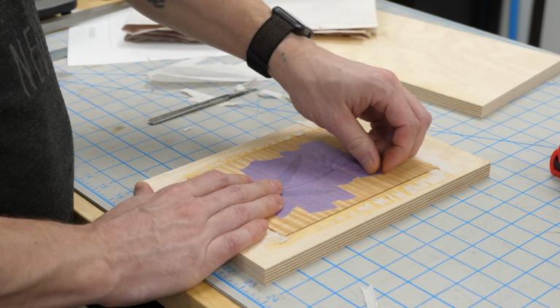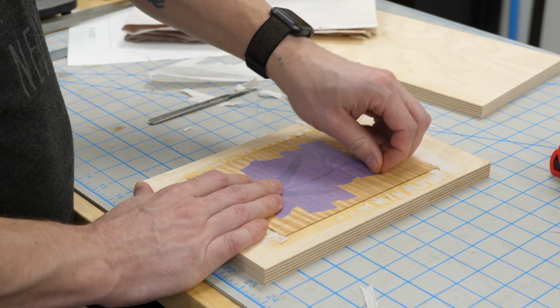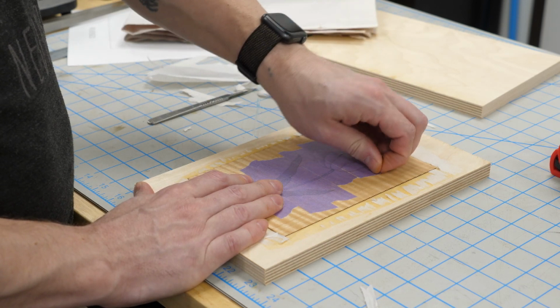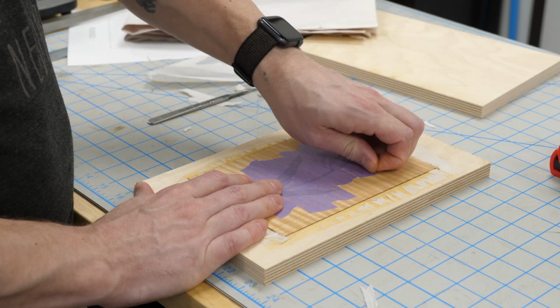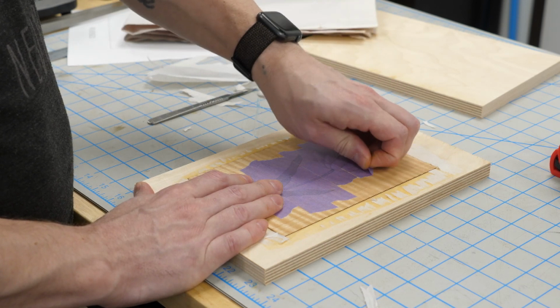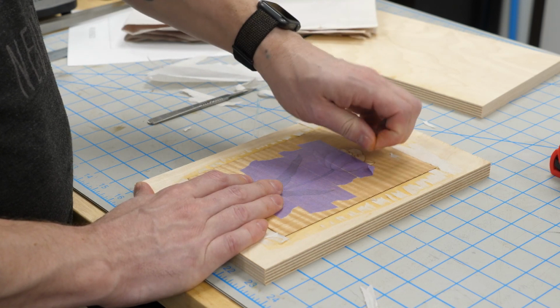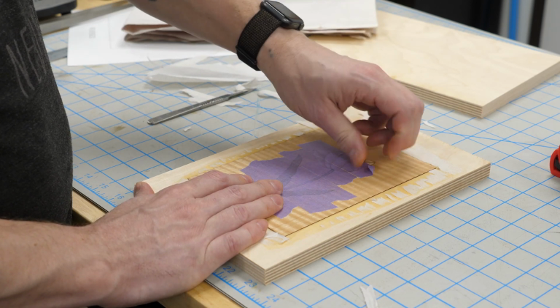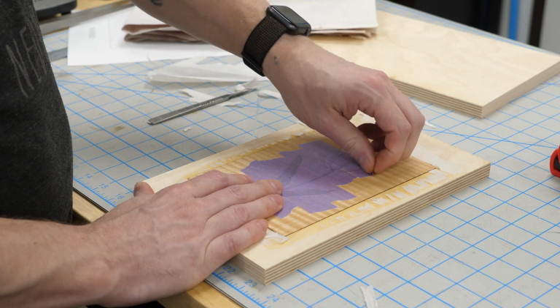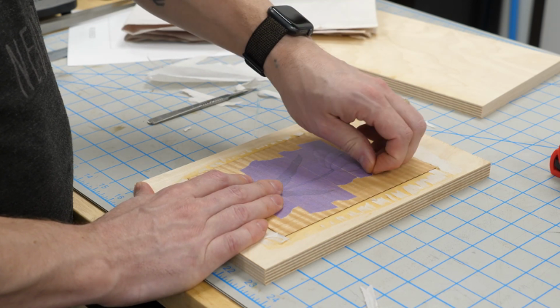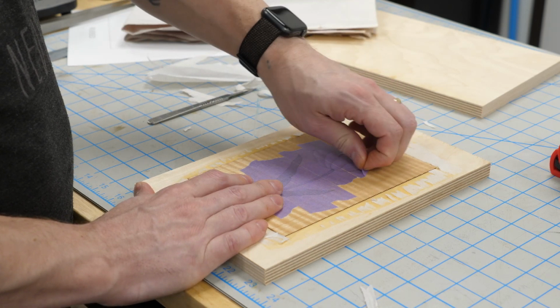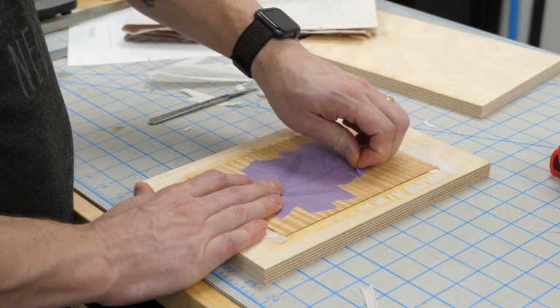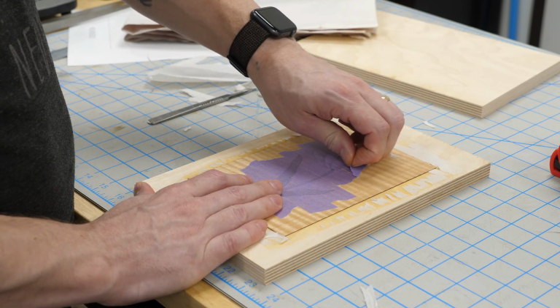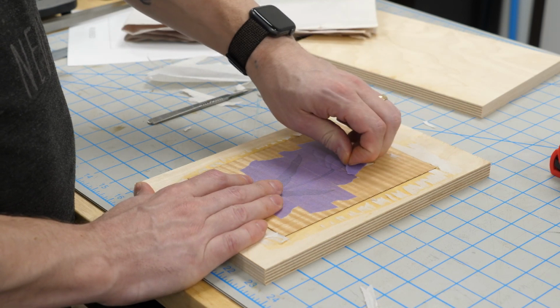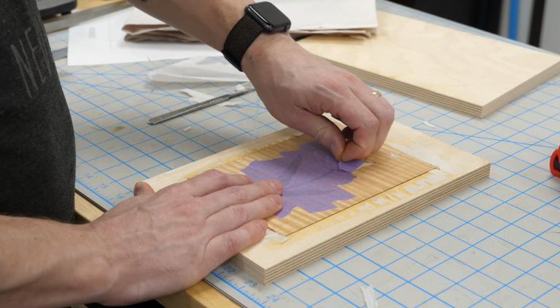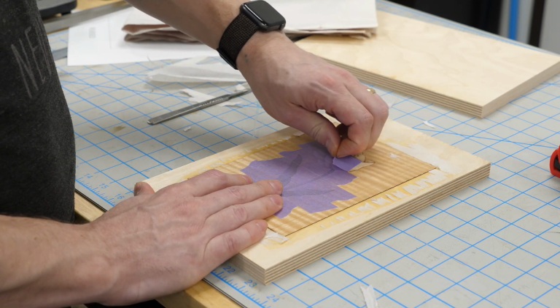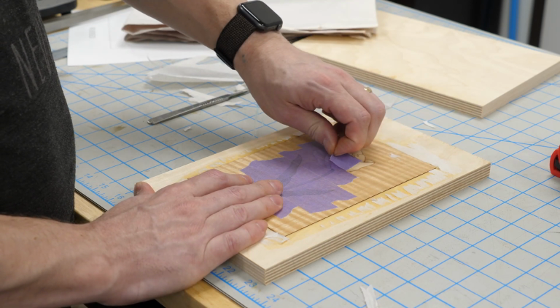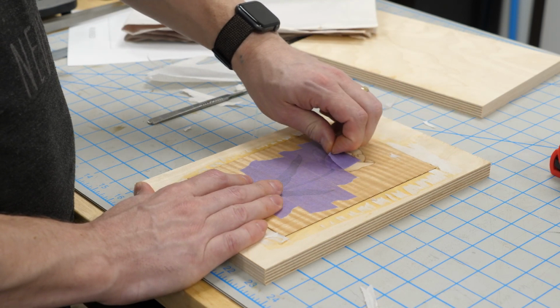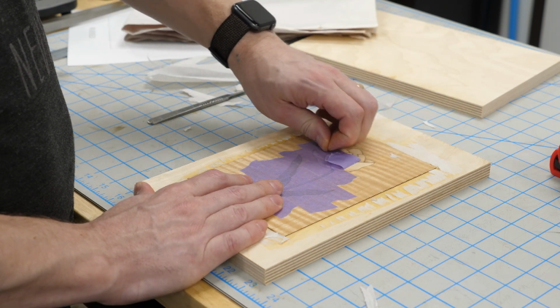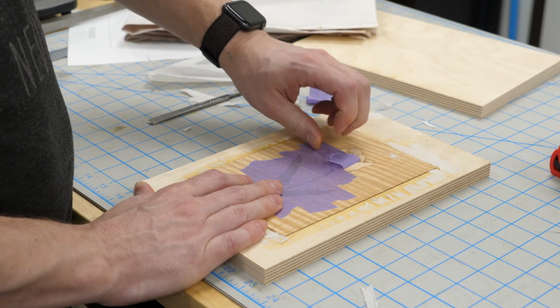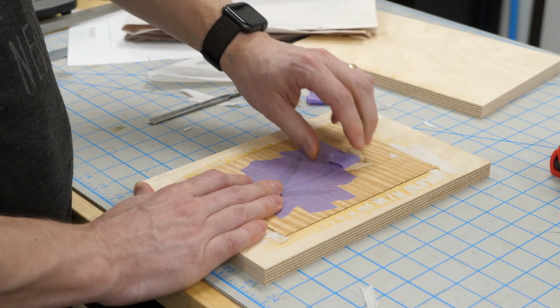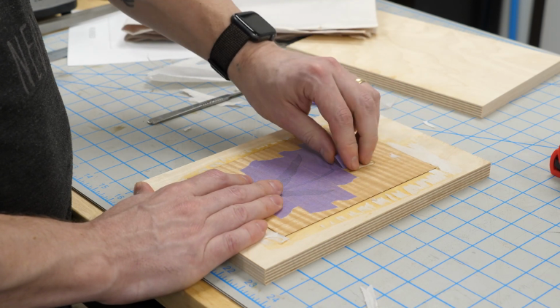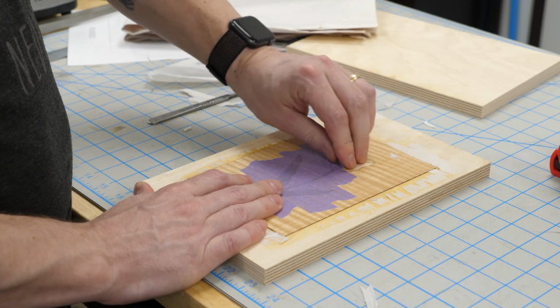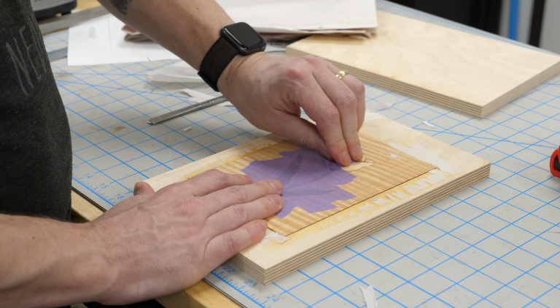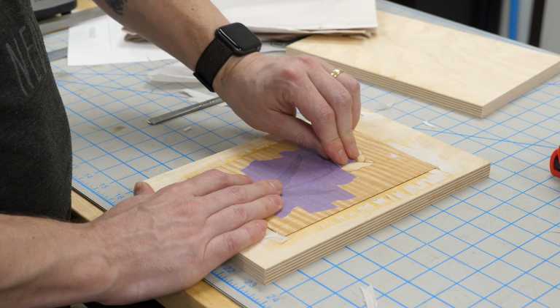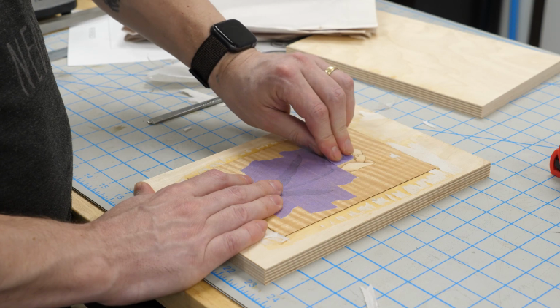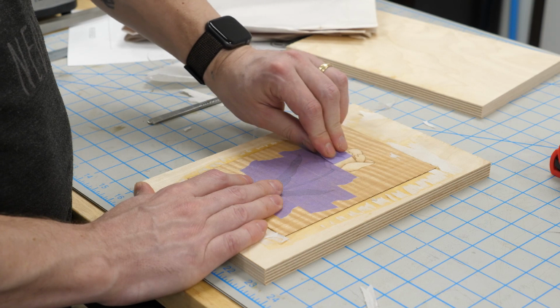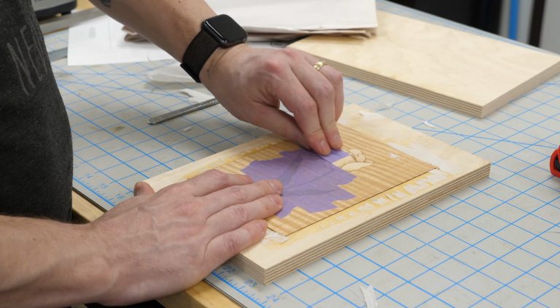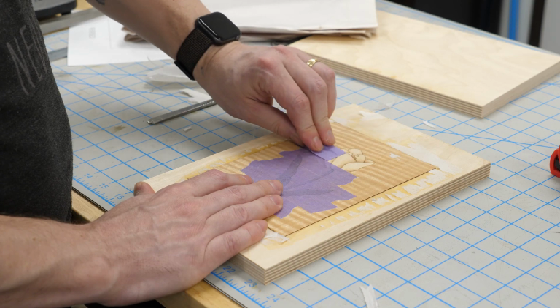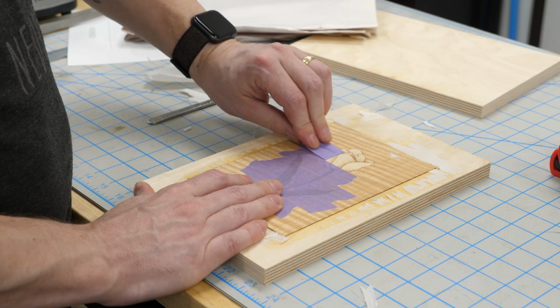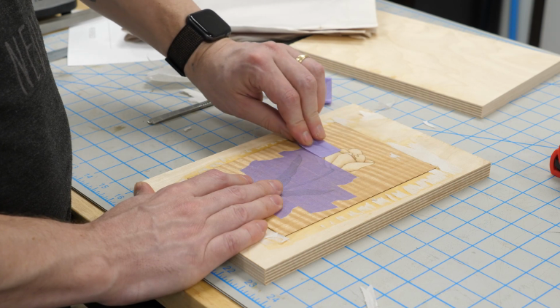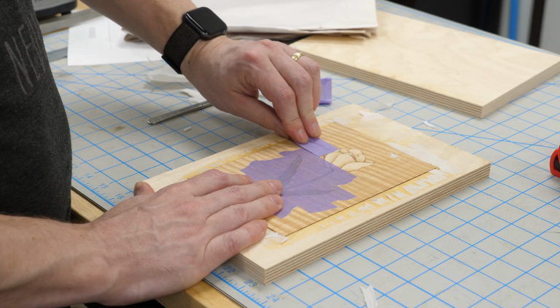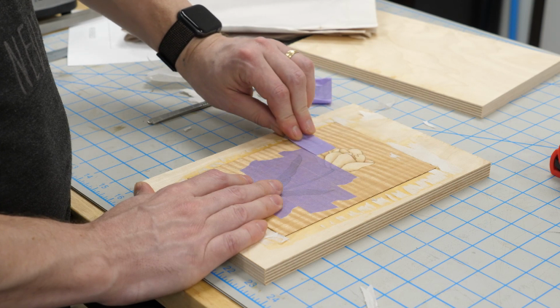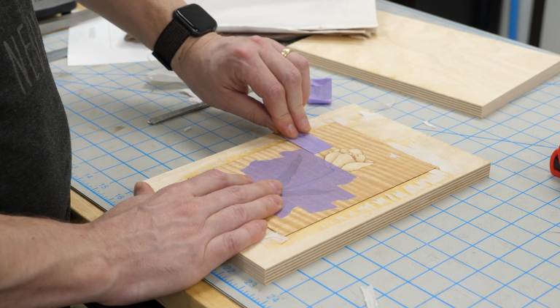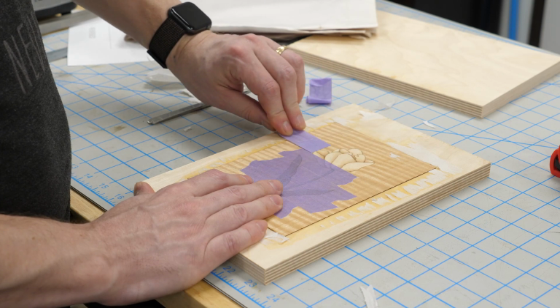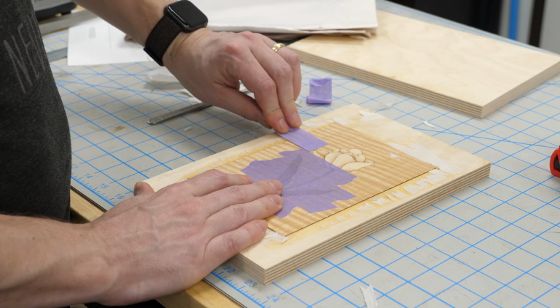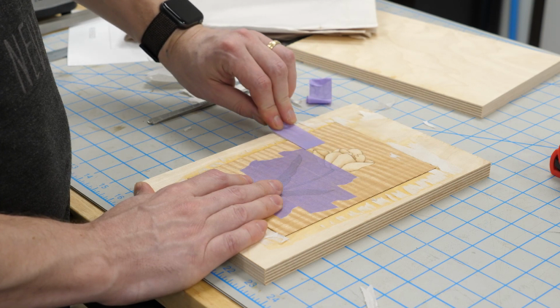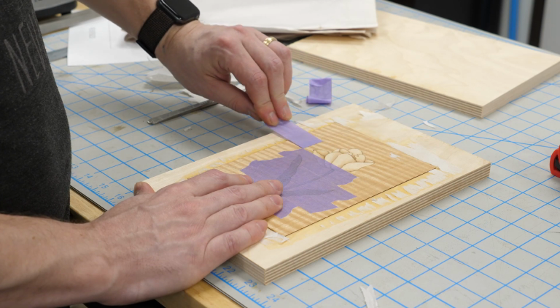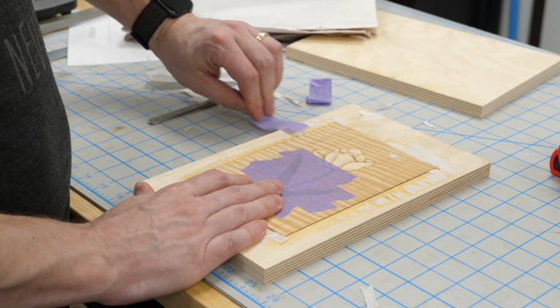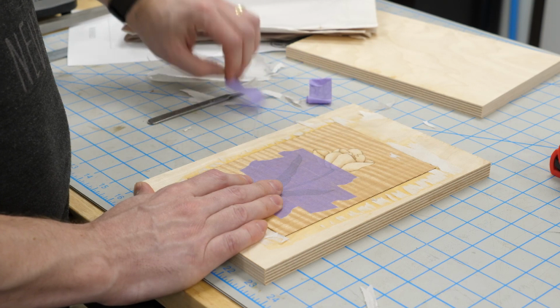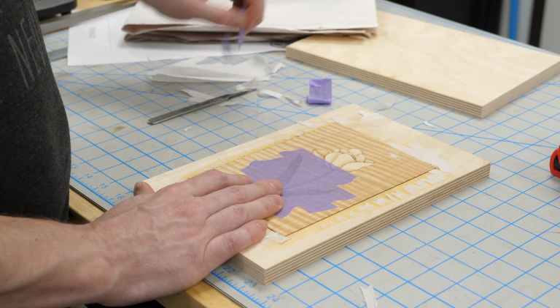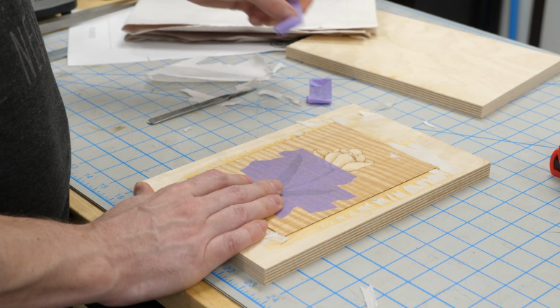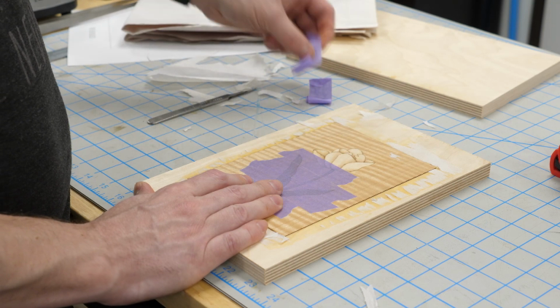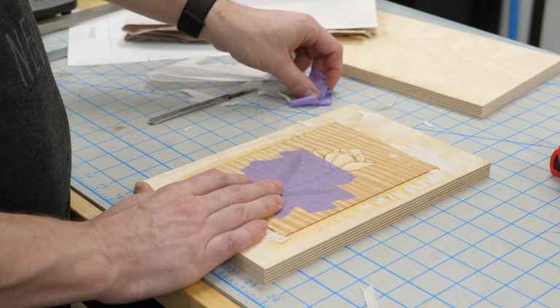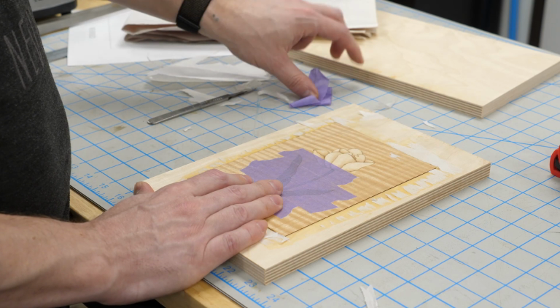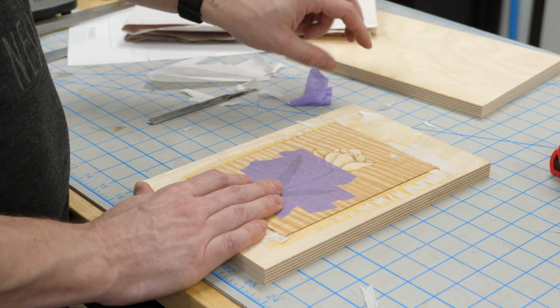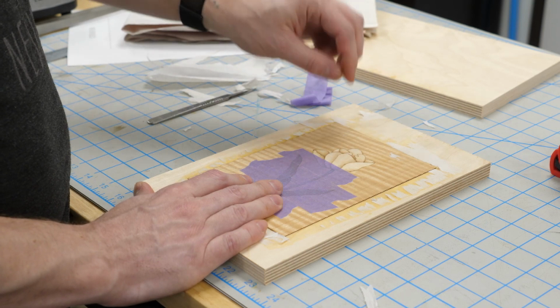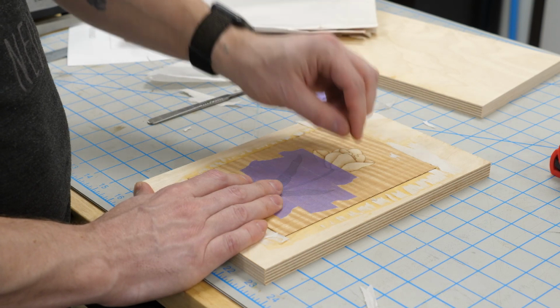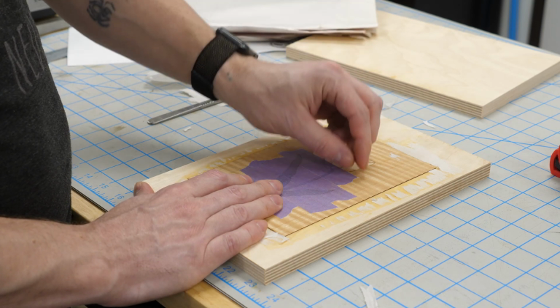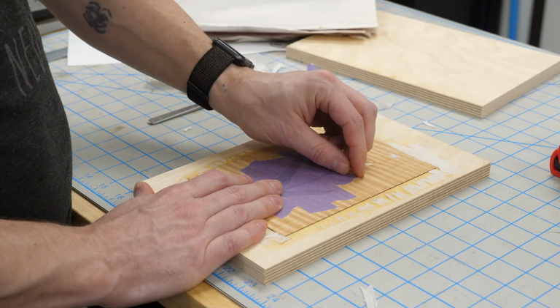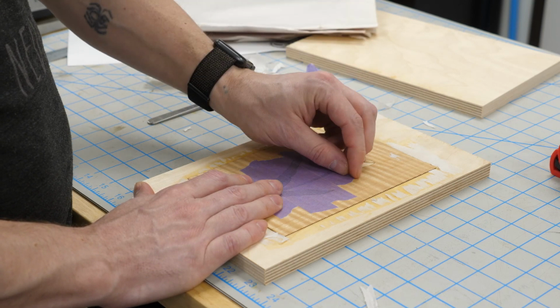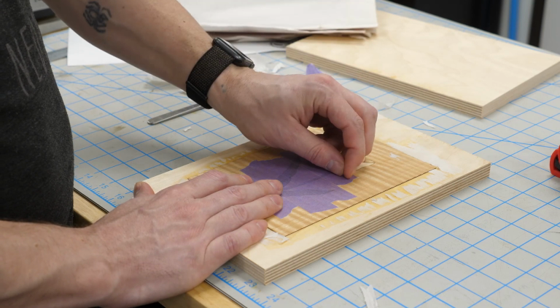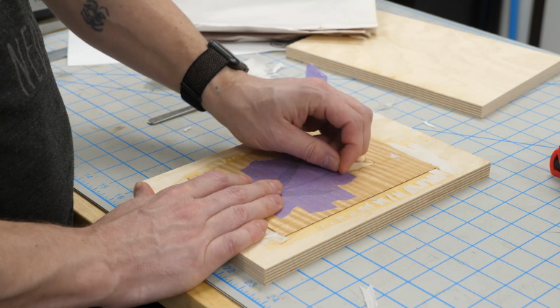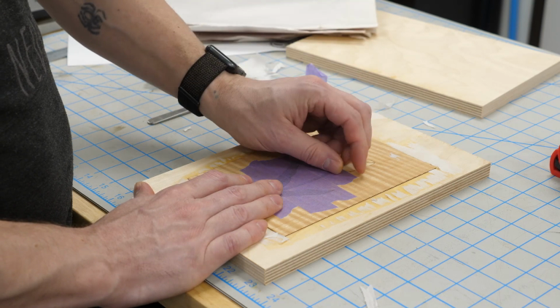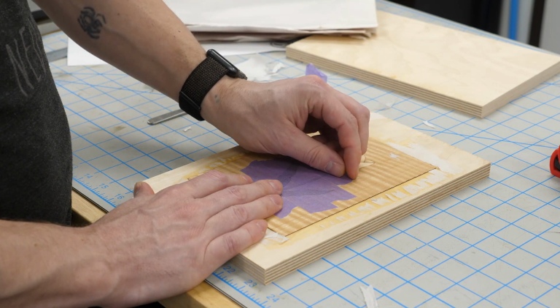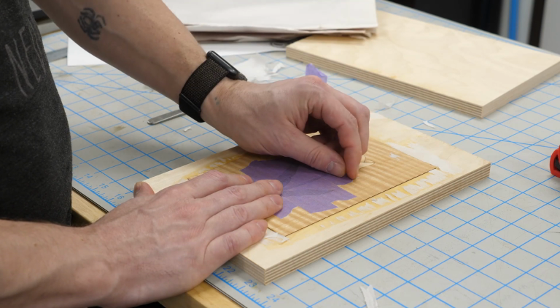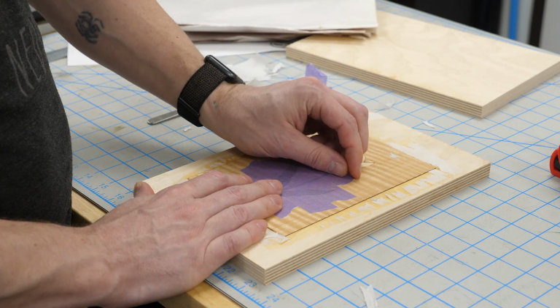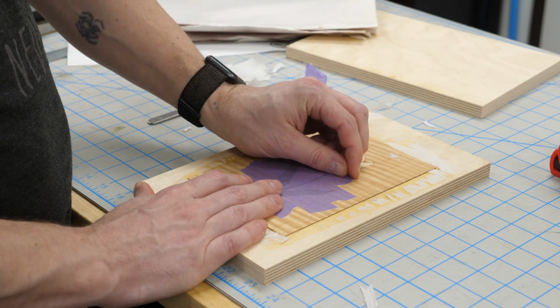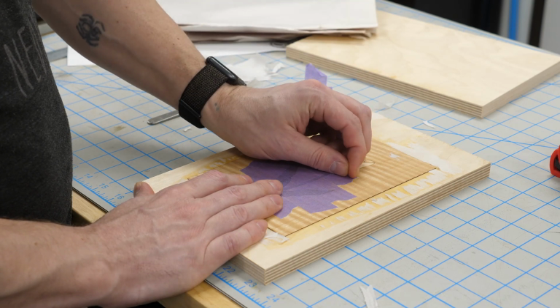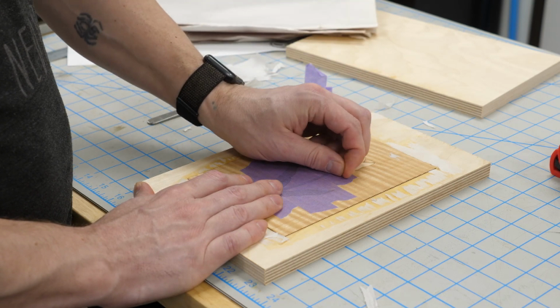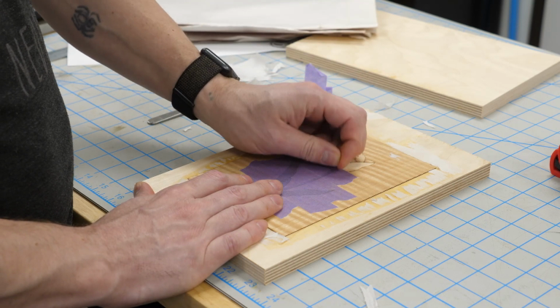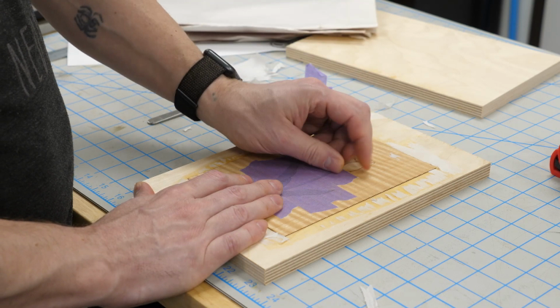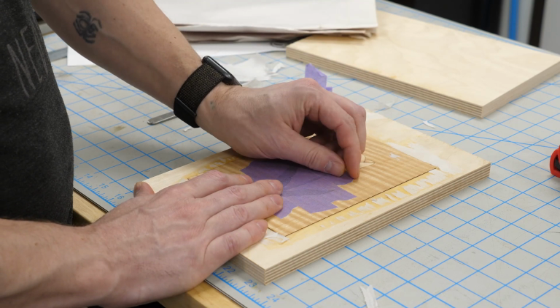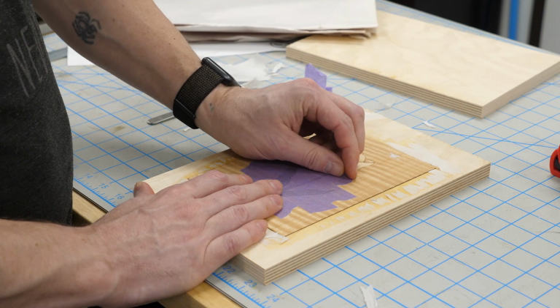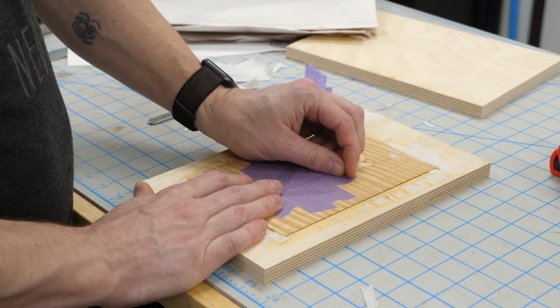The tape should peel off without any problems, but you'll still want to be careful to avoid pulling out any wood fibers. Some veneers can be pretty fragile.